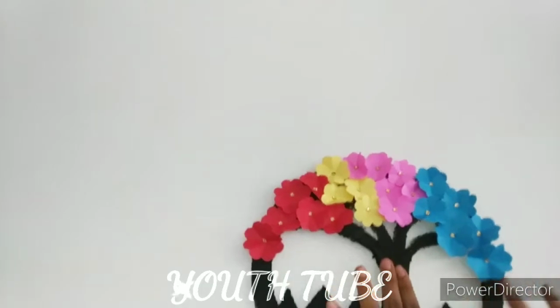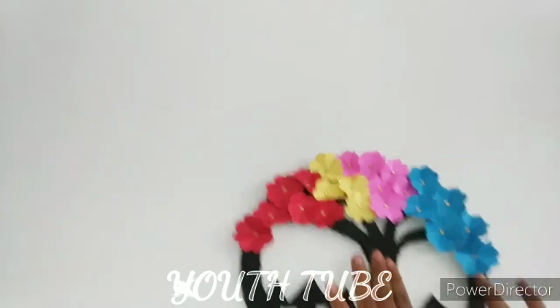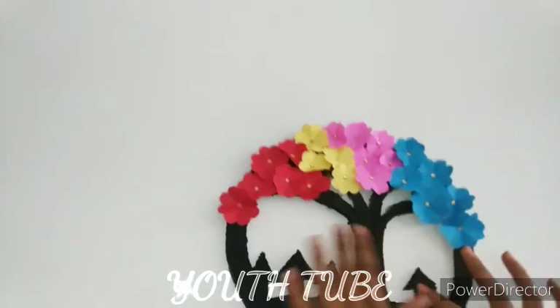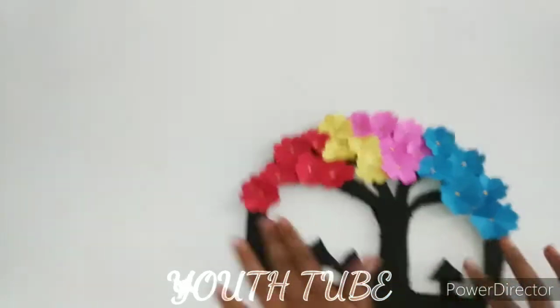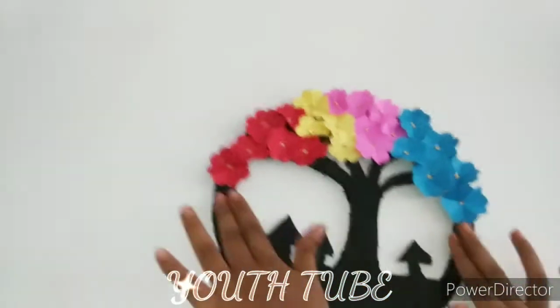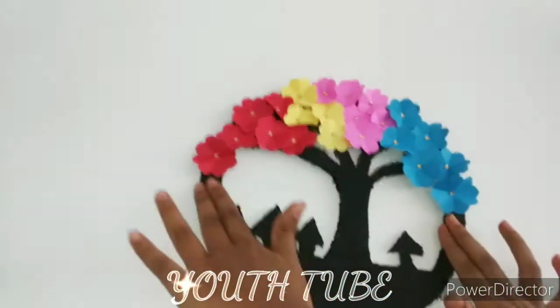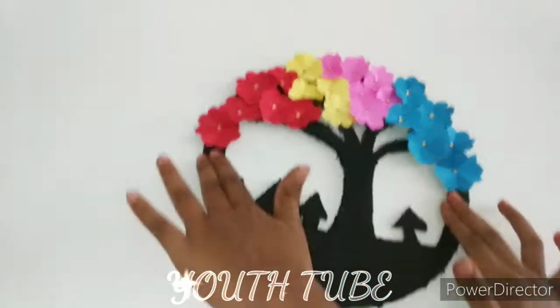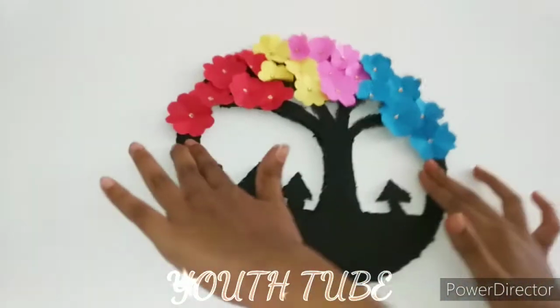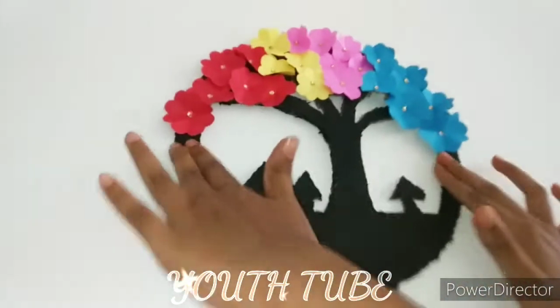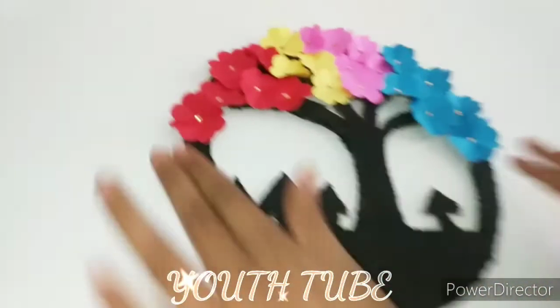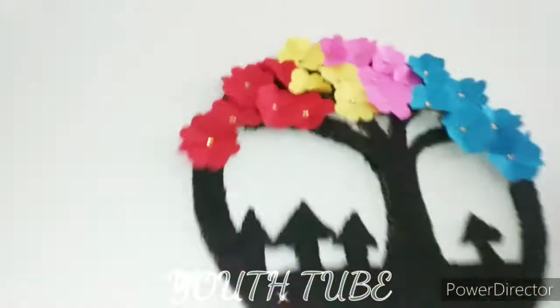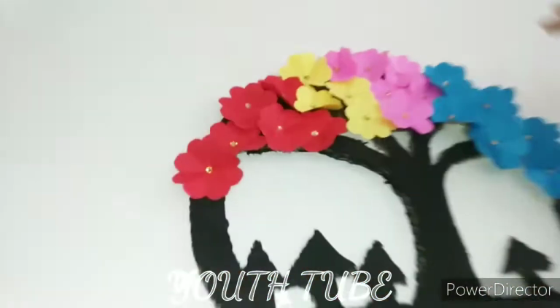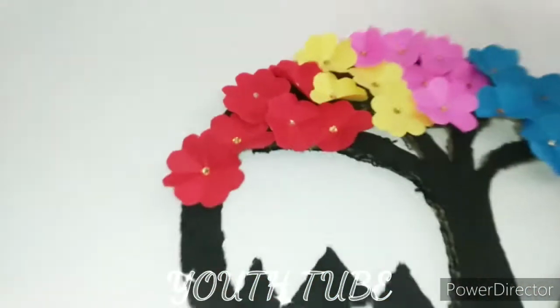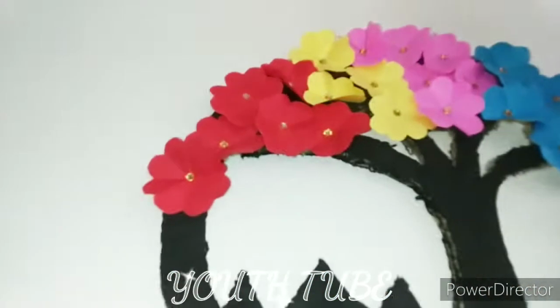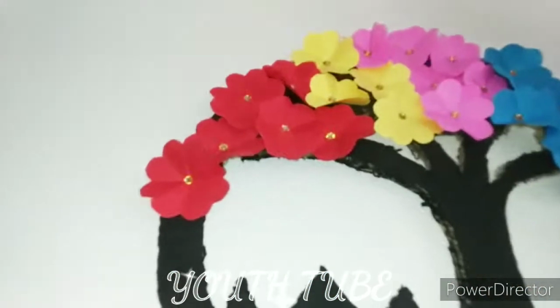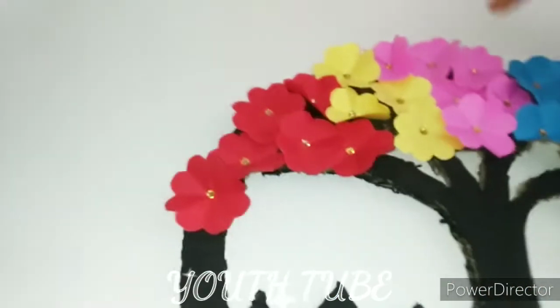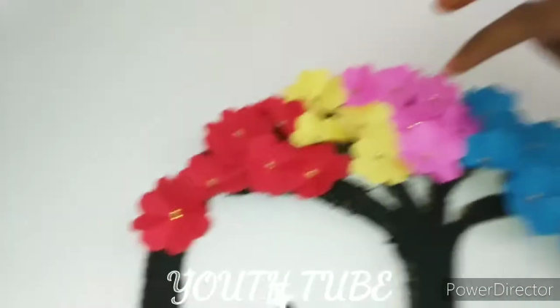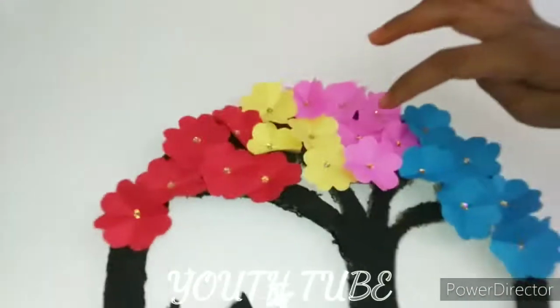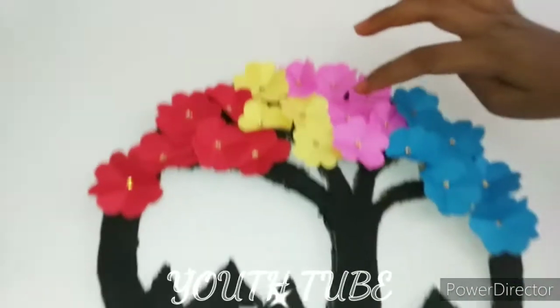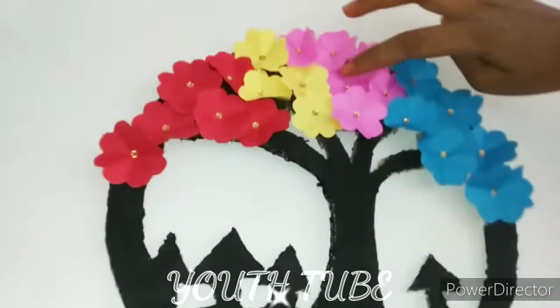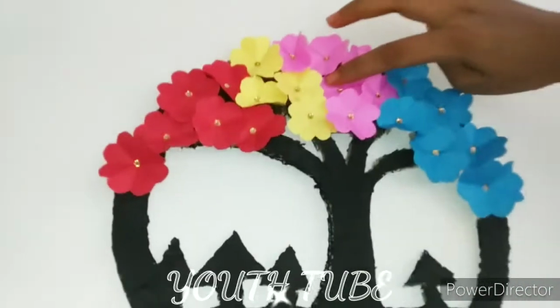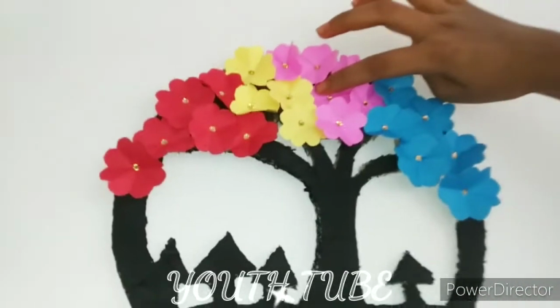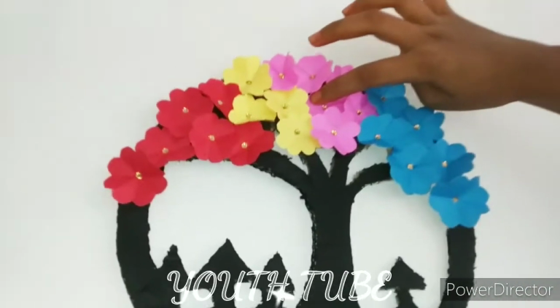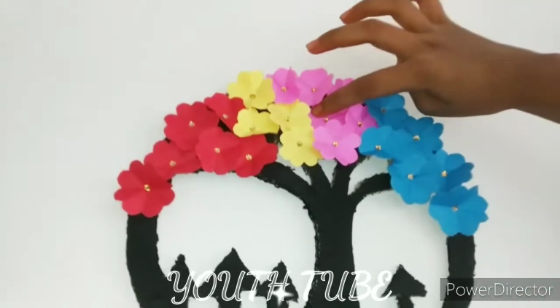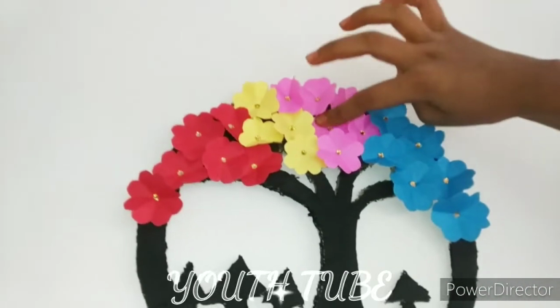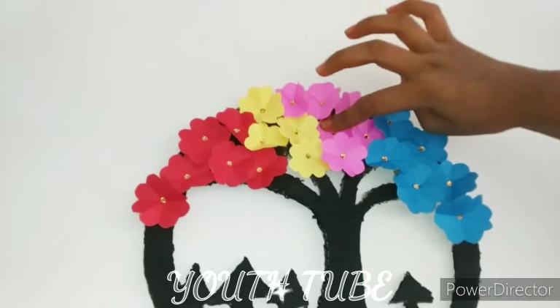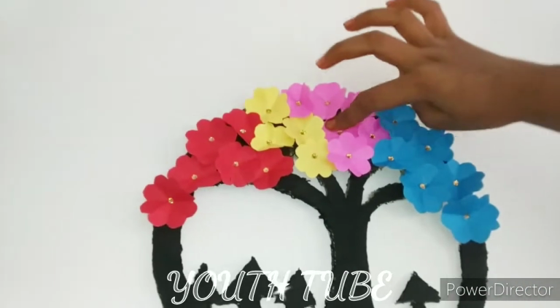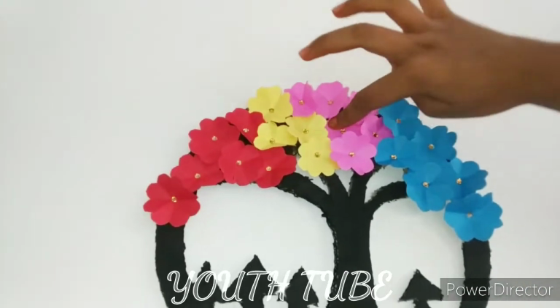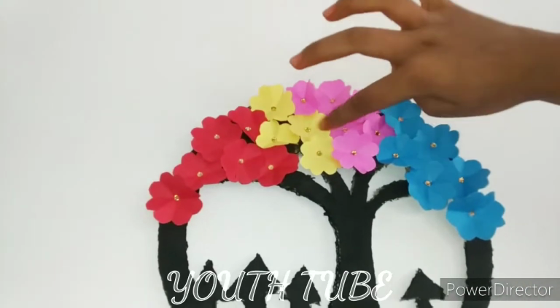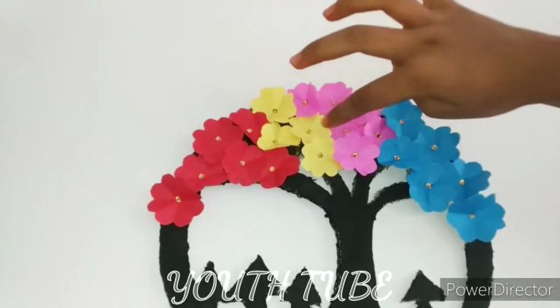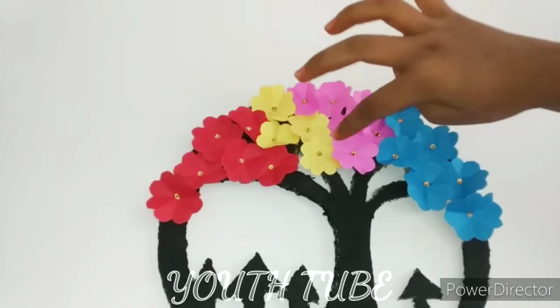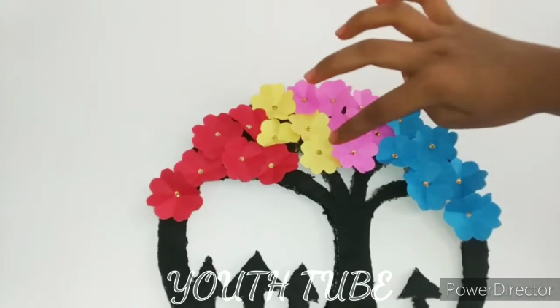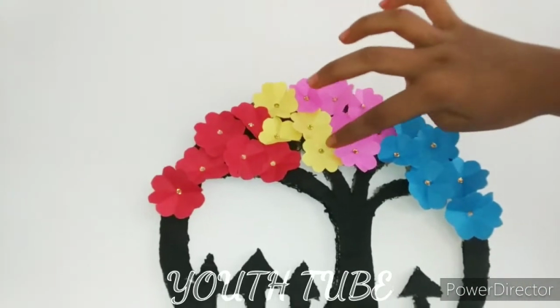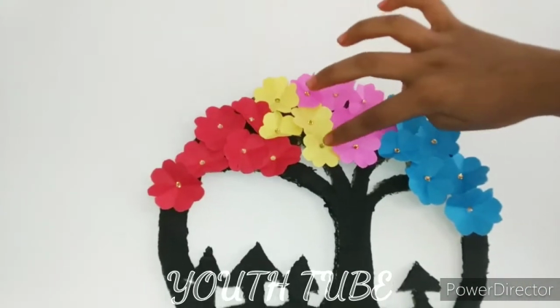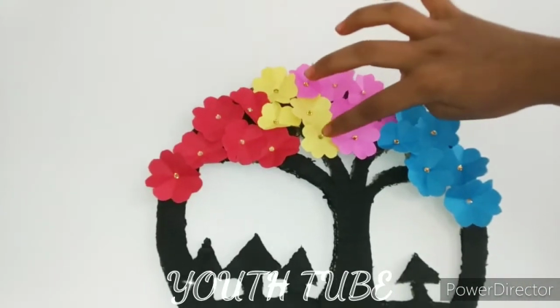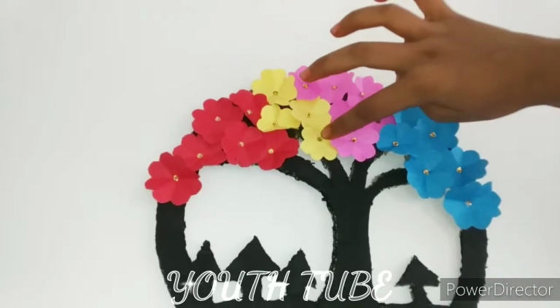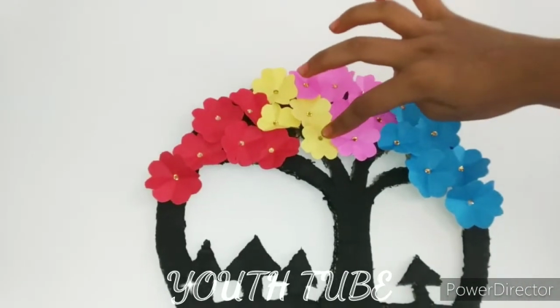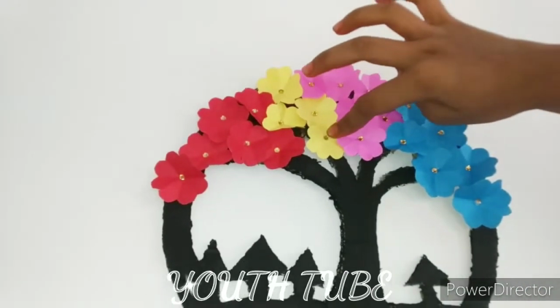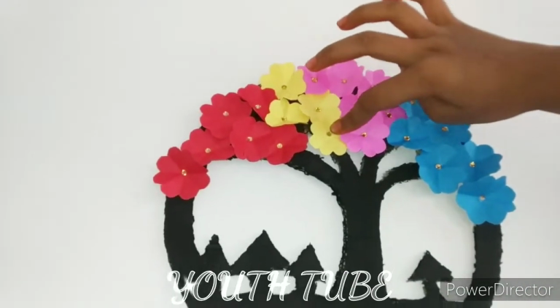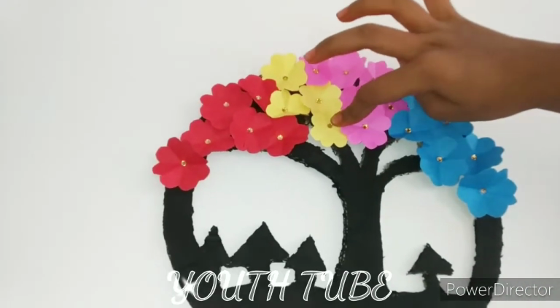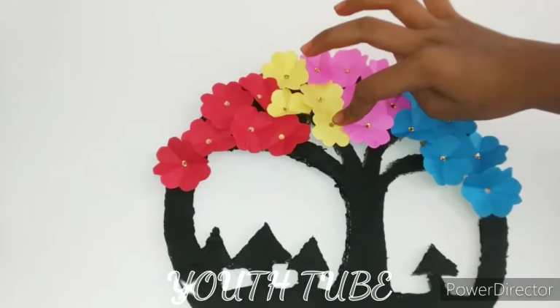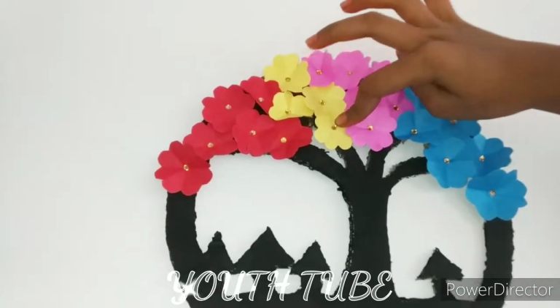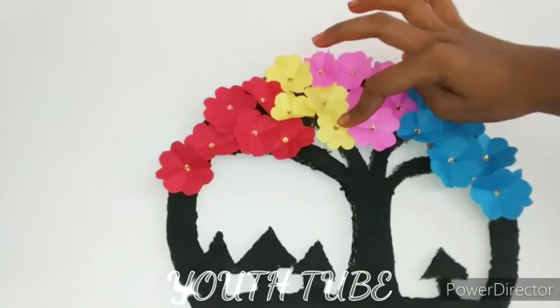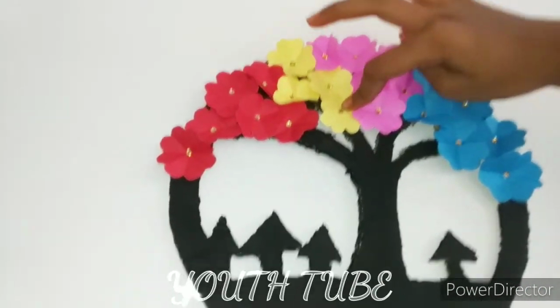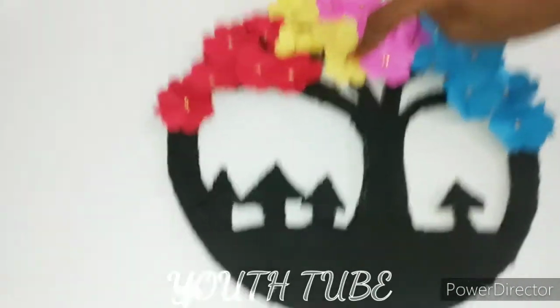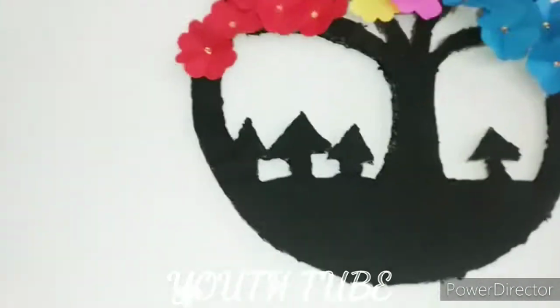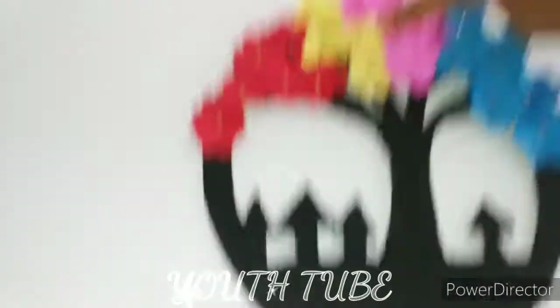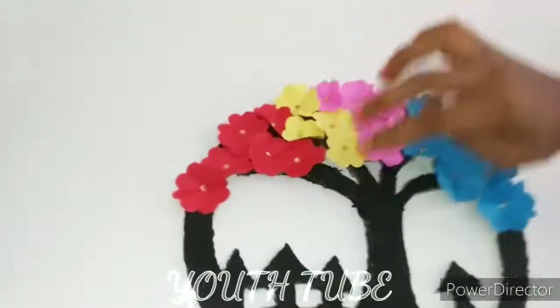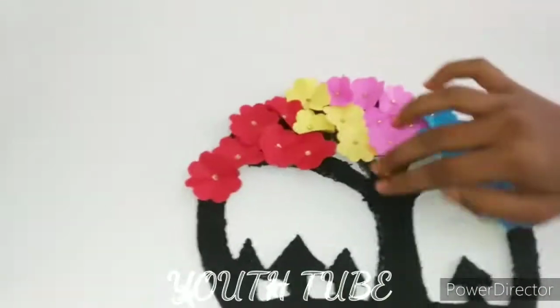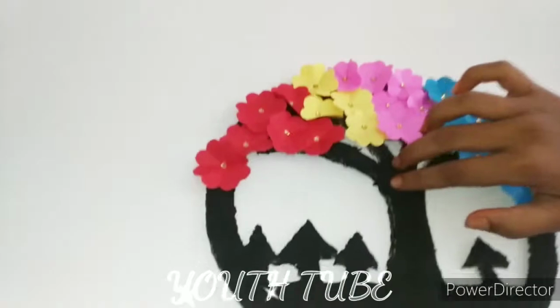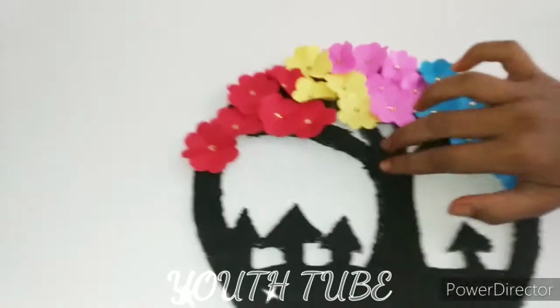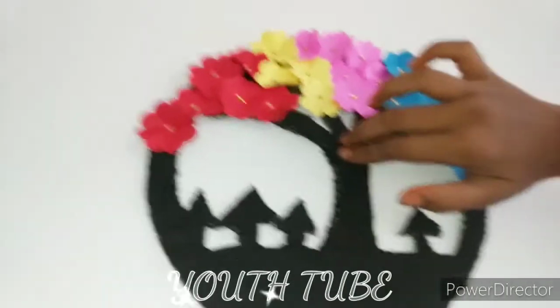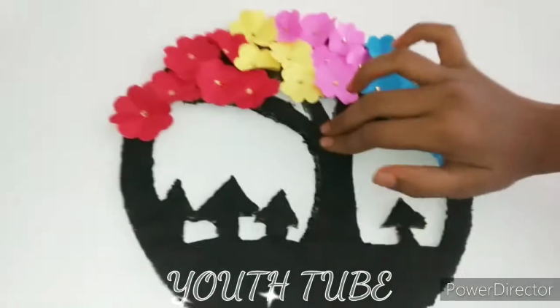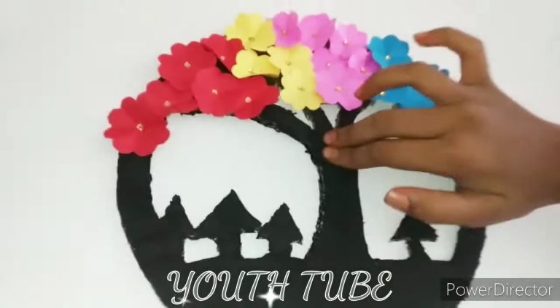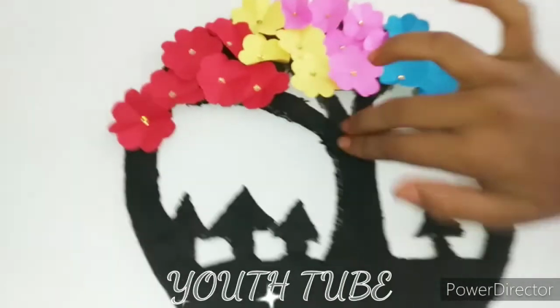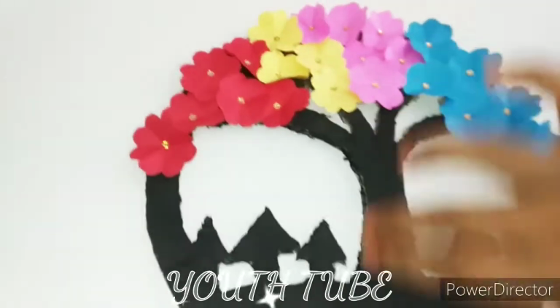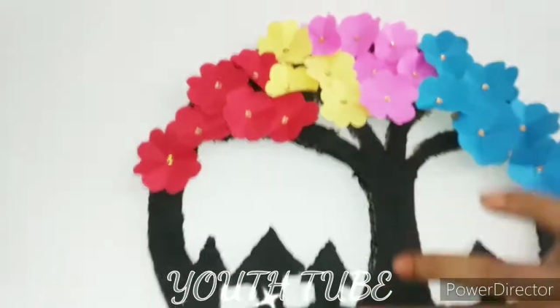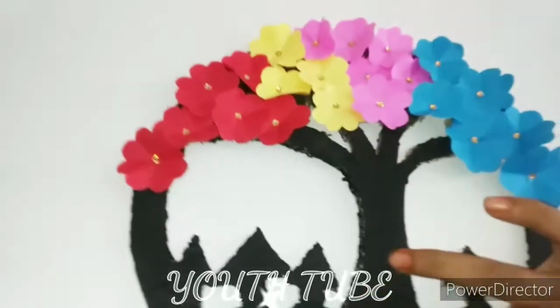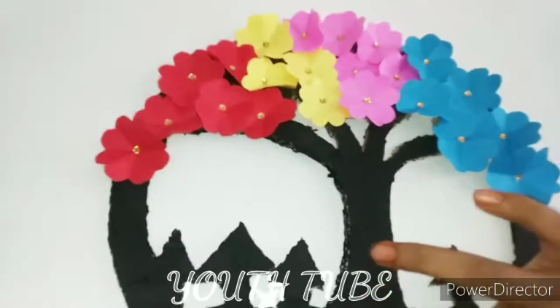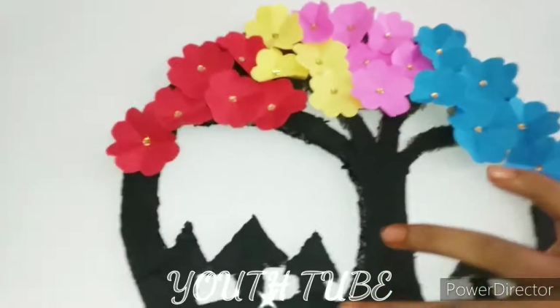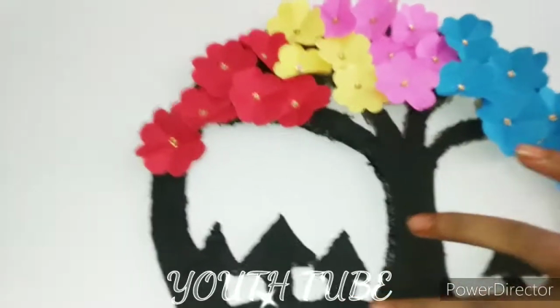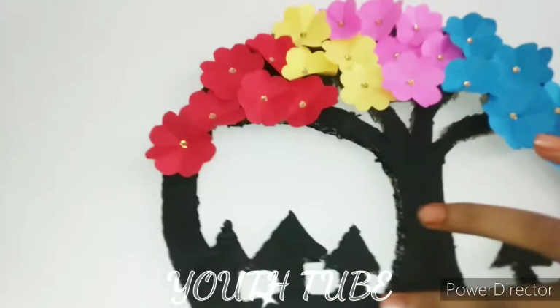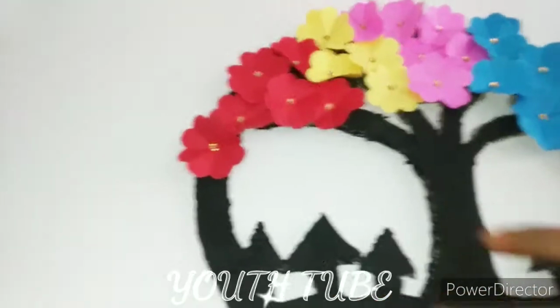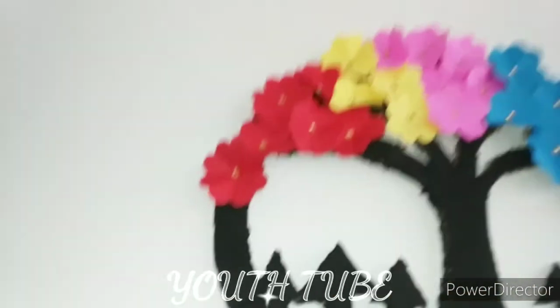Hello guys, welcome back to my YouTube channel. For today's video I am going to make a wall hanging, so let's begin.